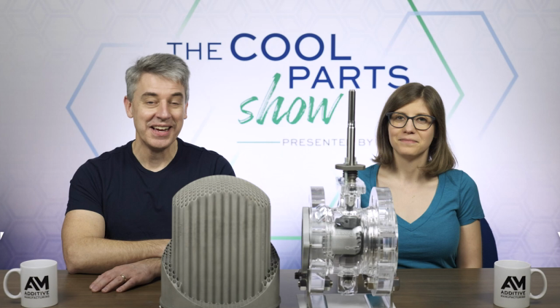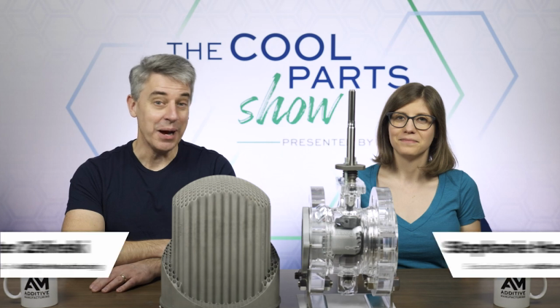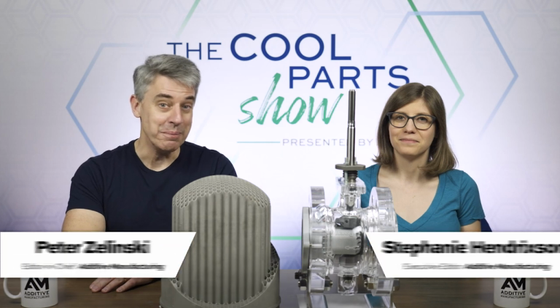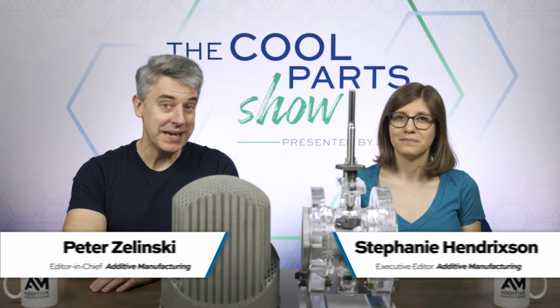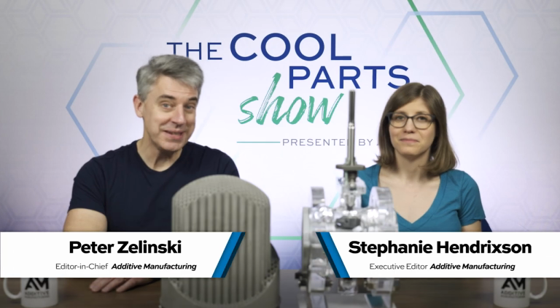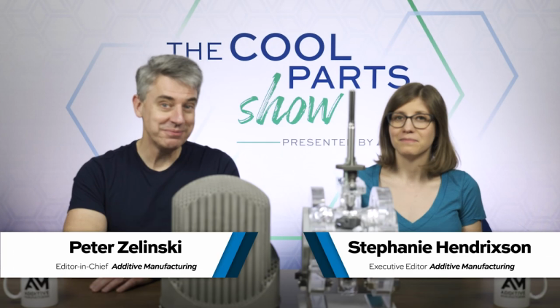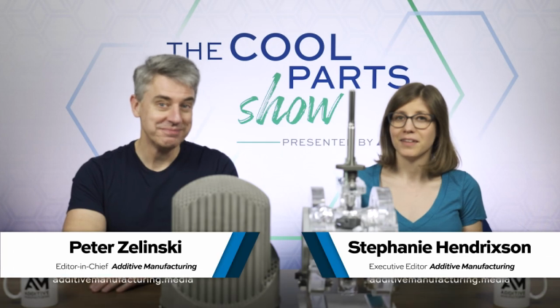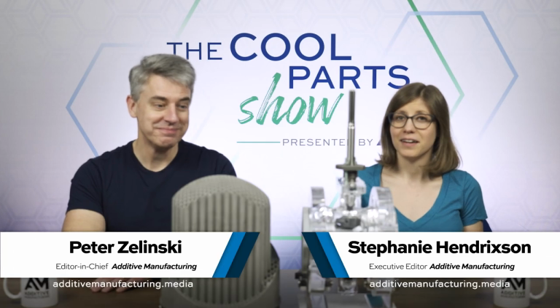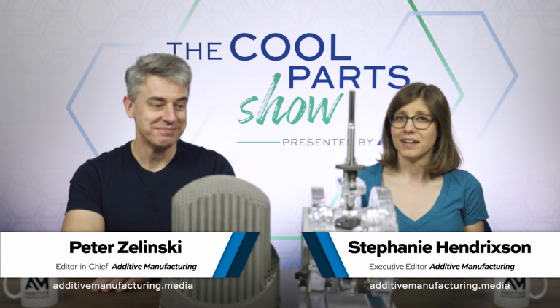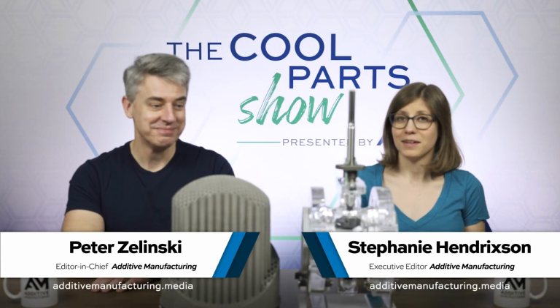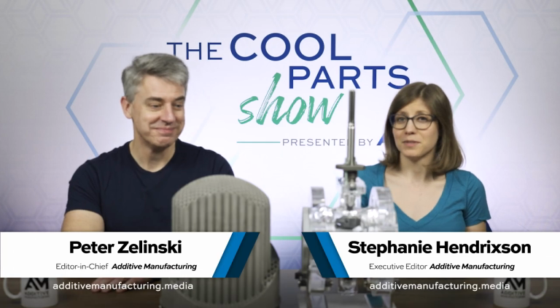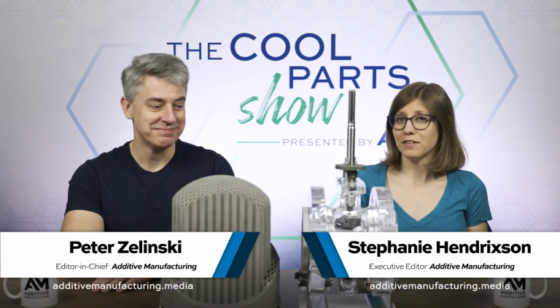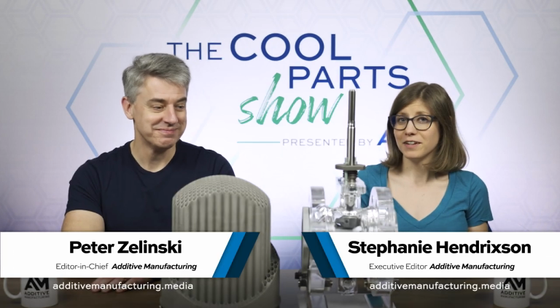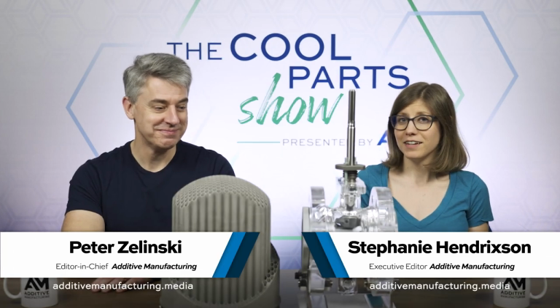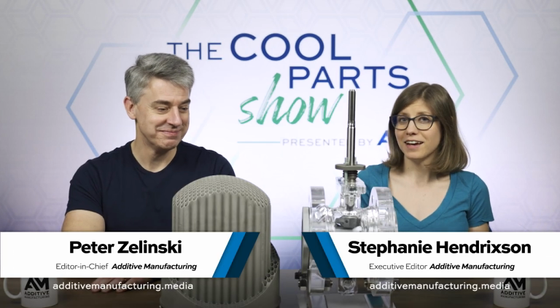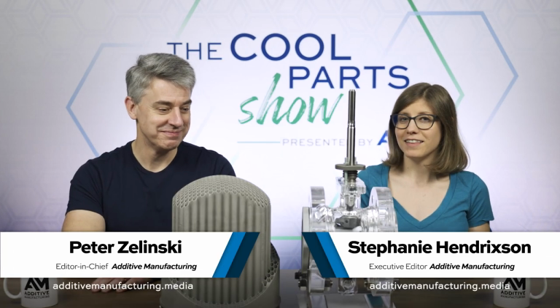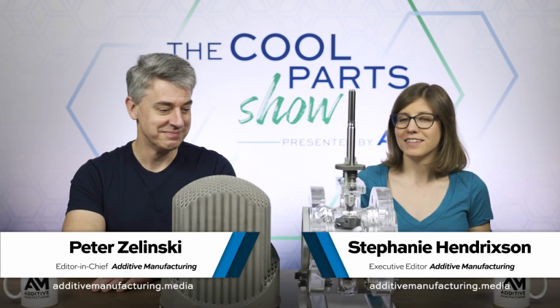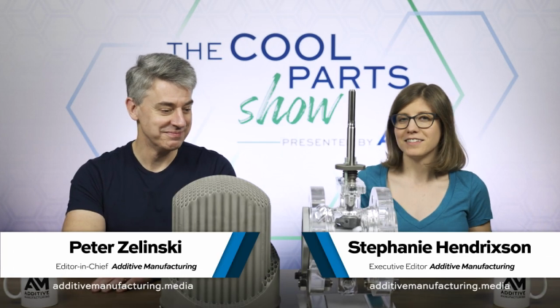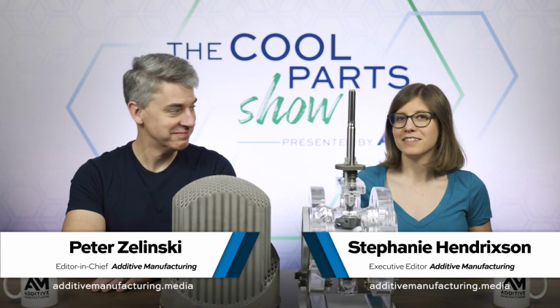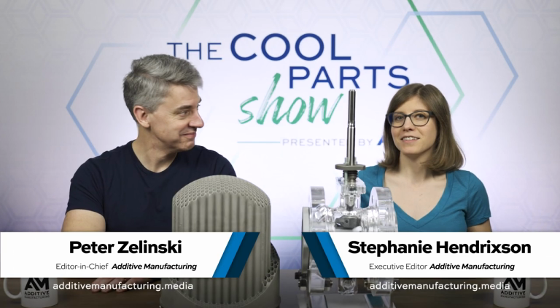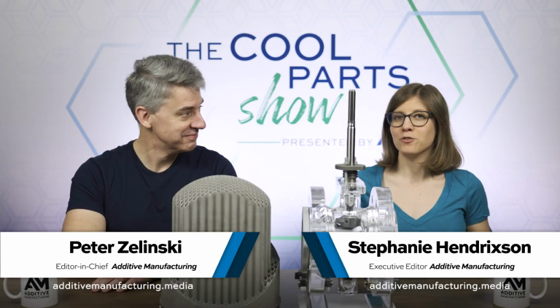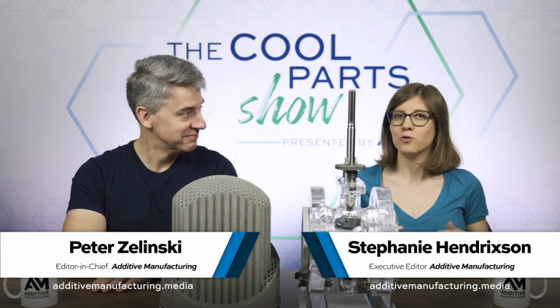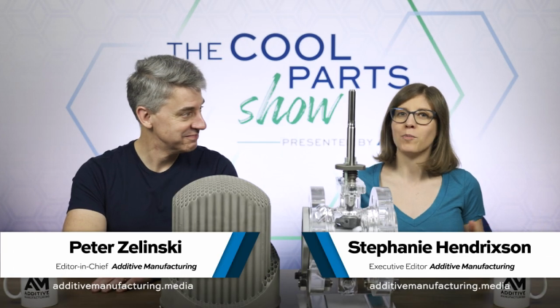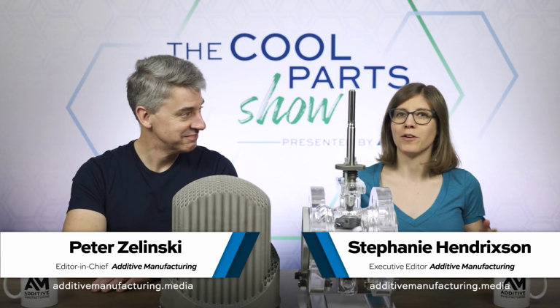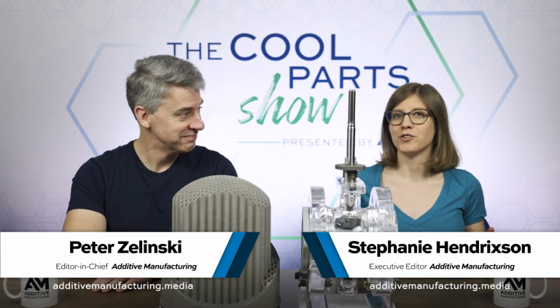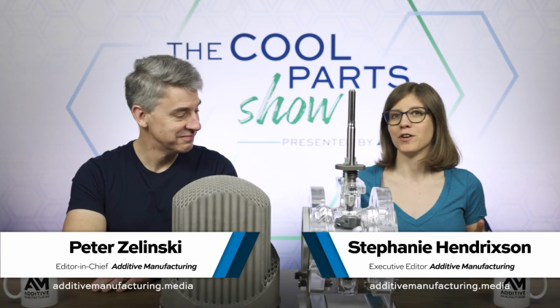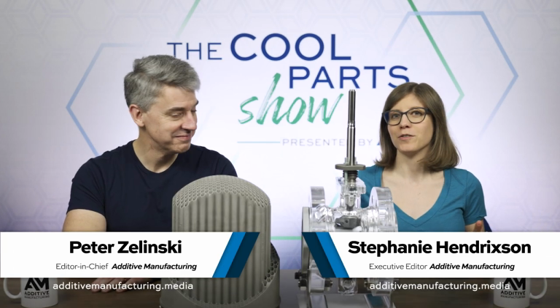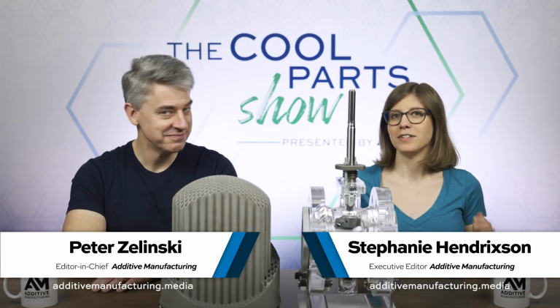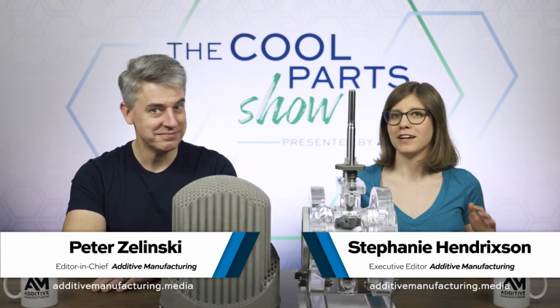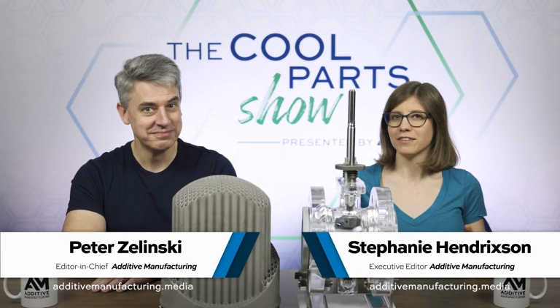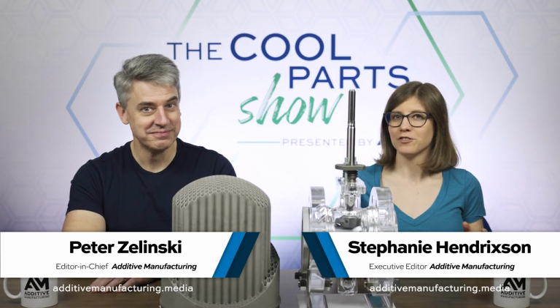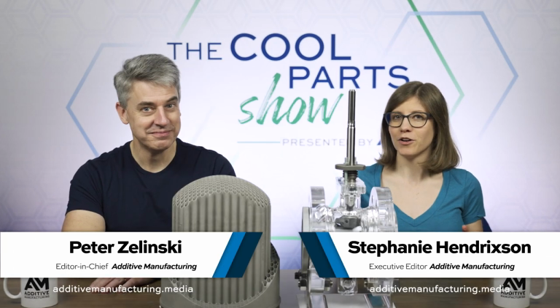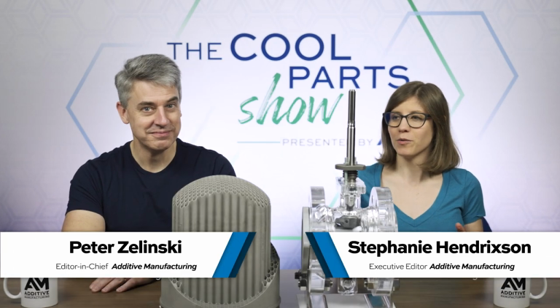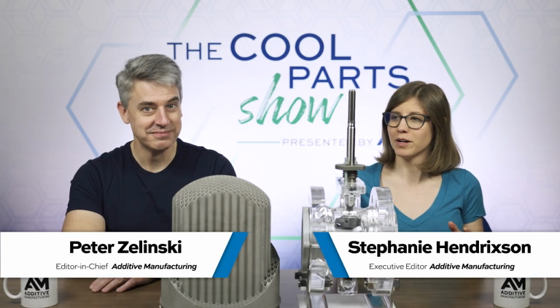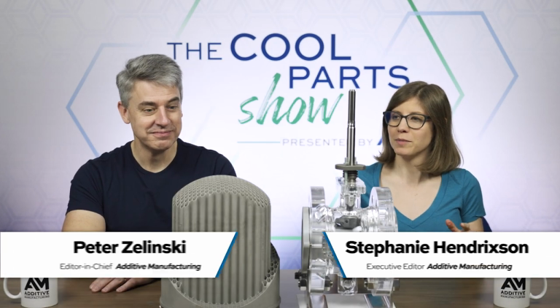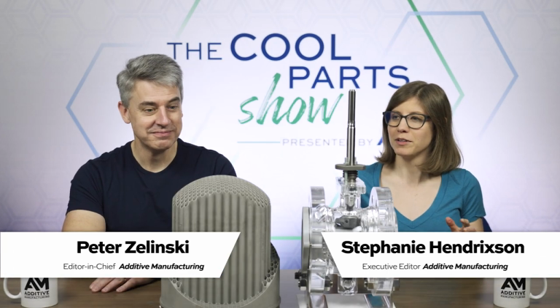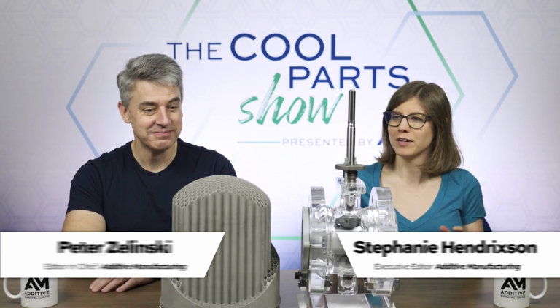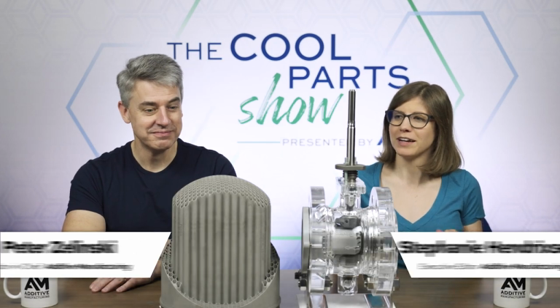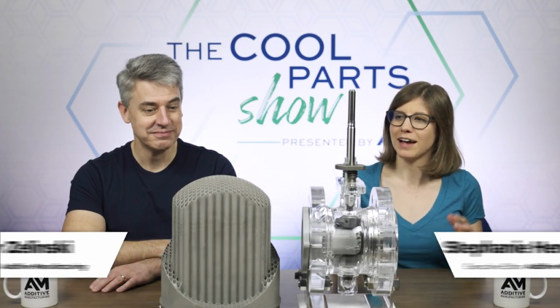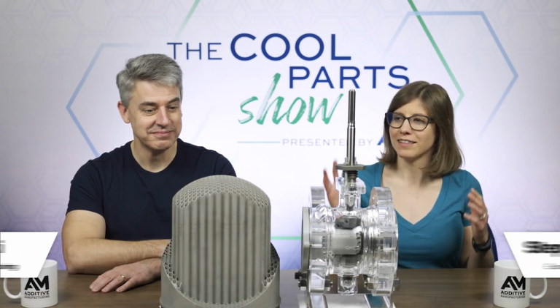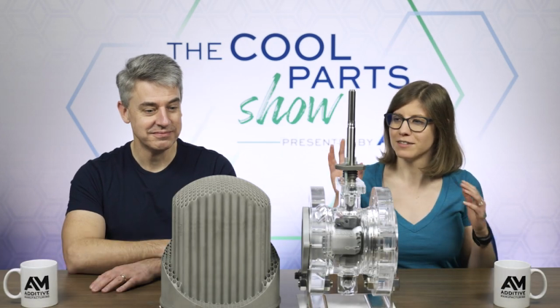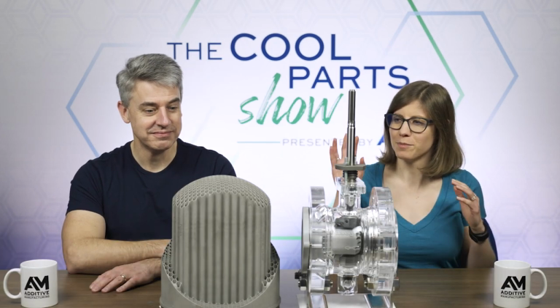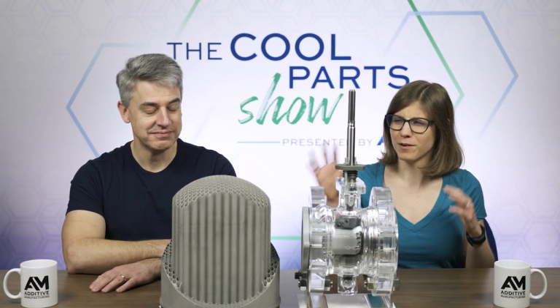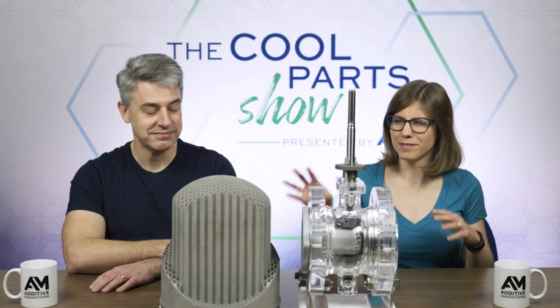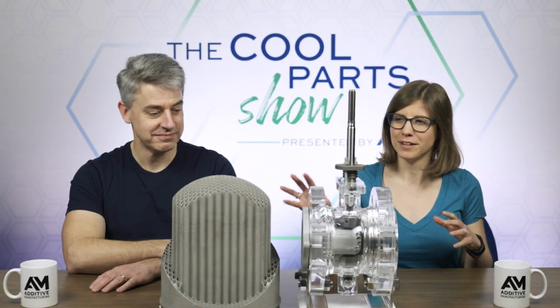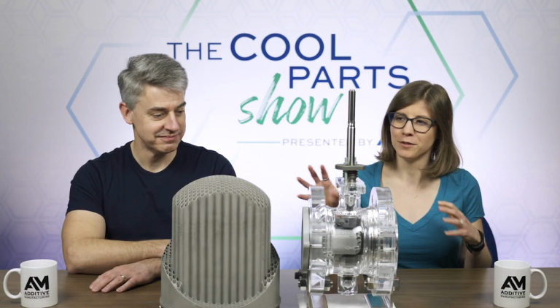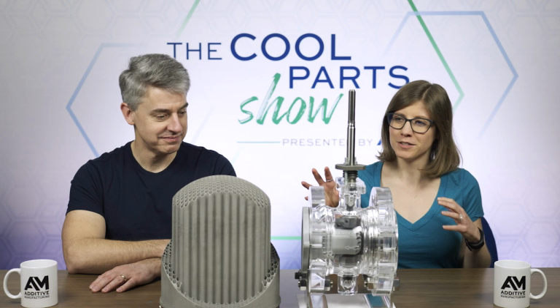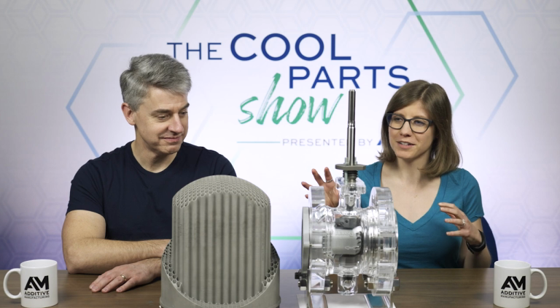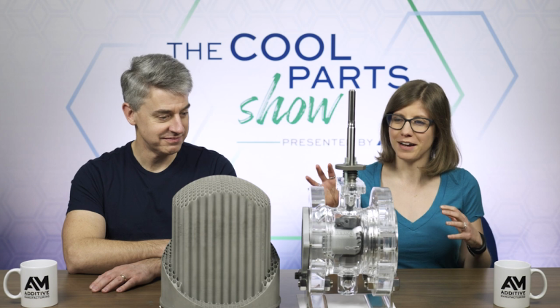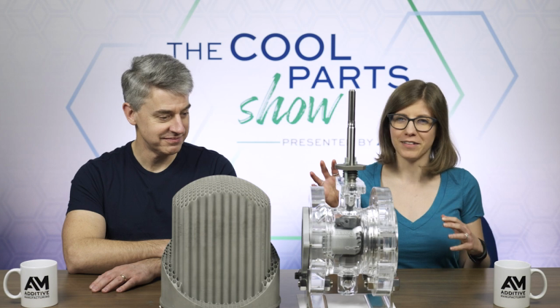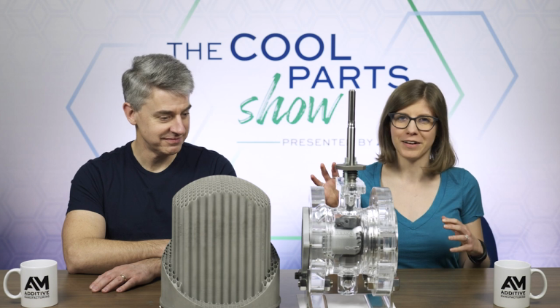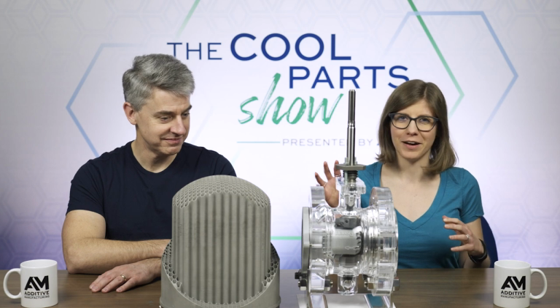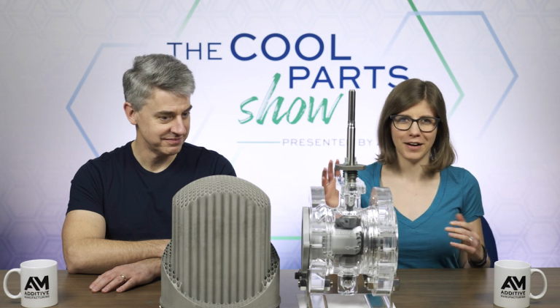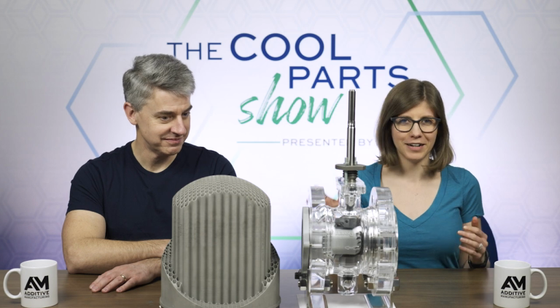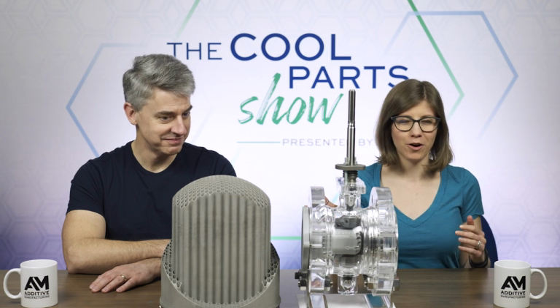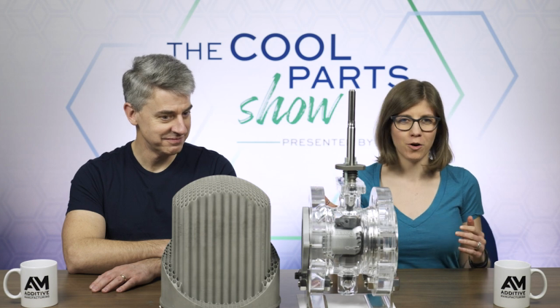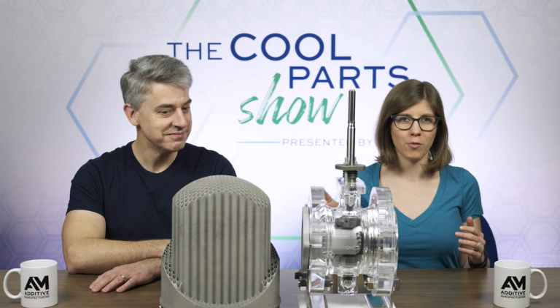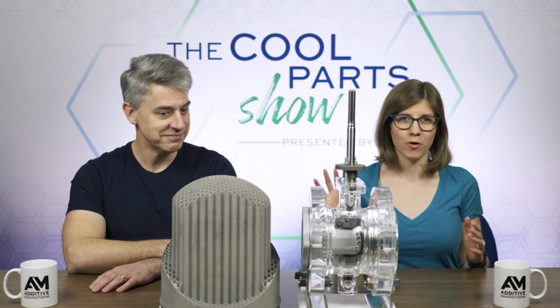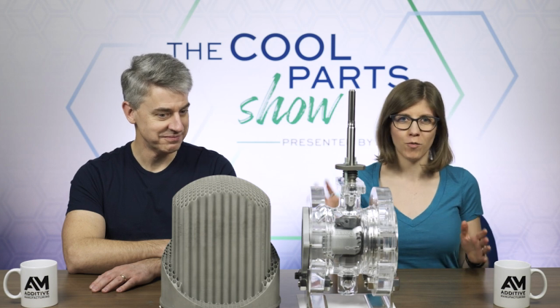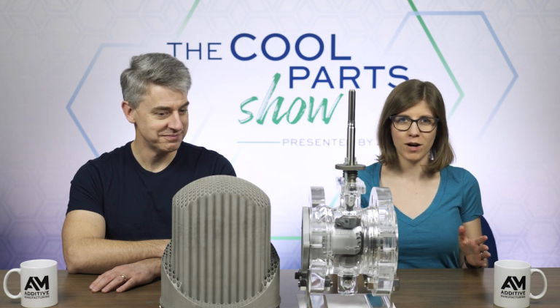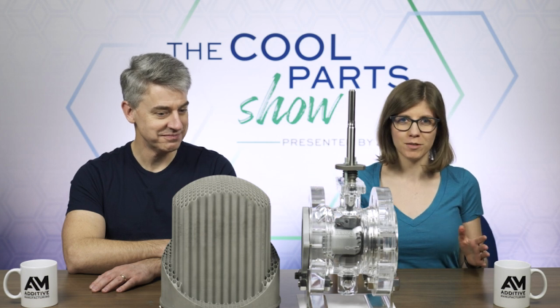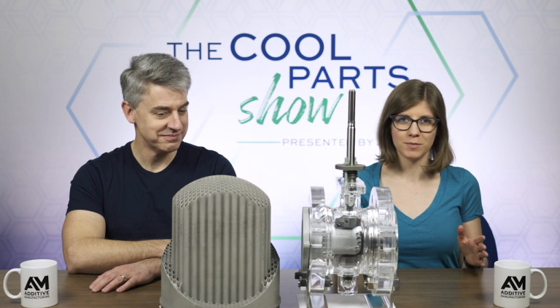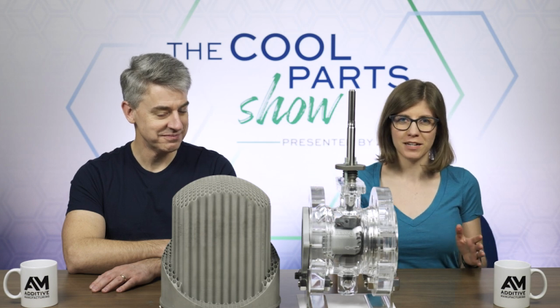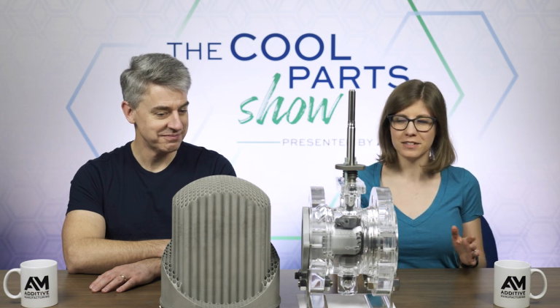I'm Pete. I'm Stephanie. And this is The Cool Parts Show. Today on the show, we're going to be looking at this part that looks kind of like a honeycomb or a wasp nest.